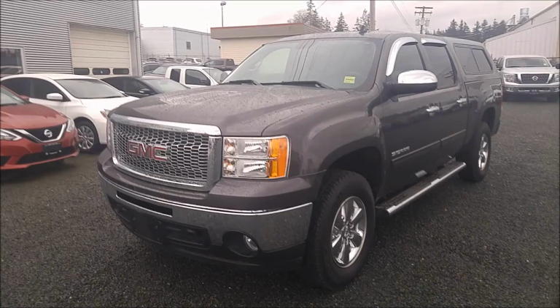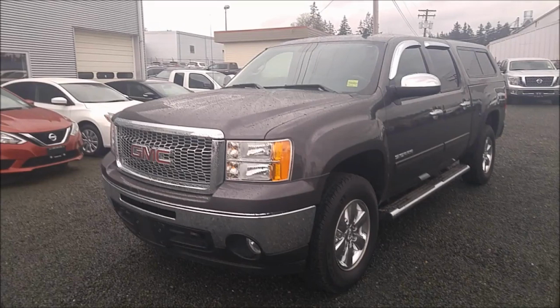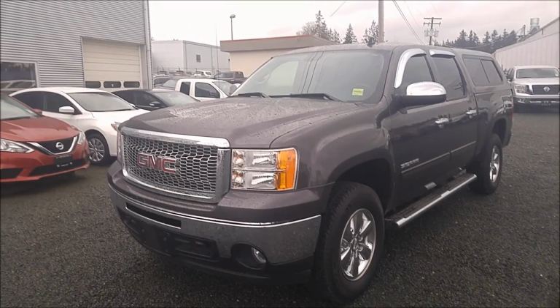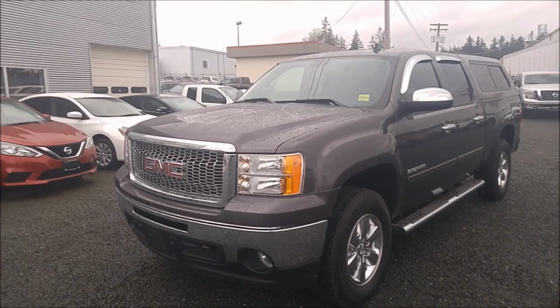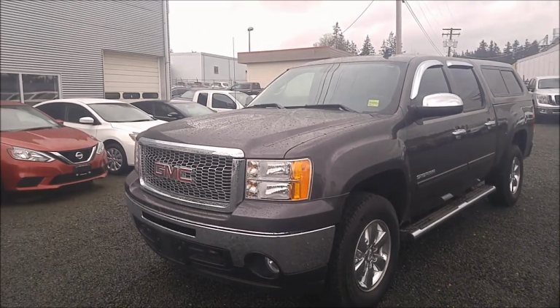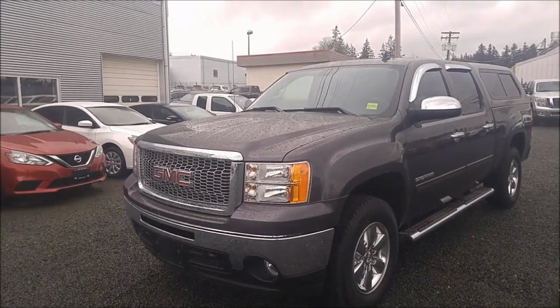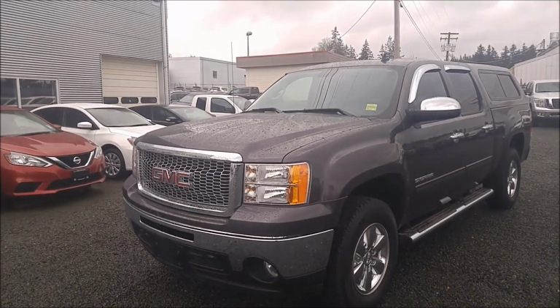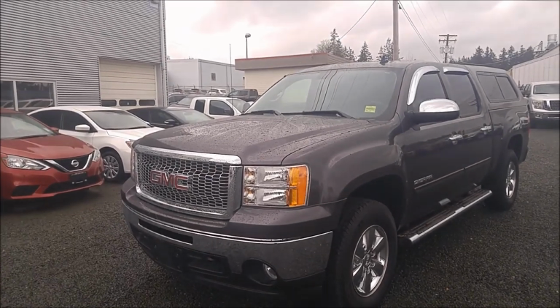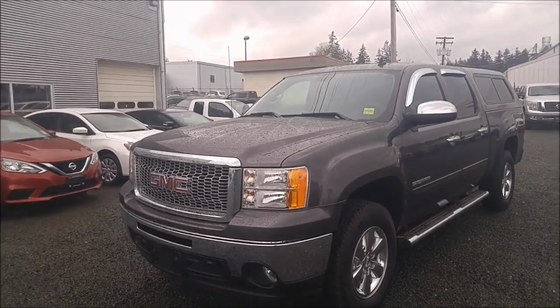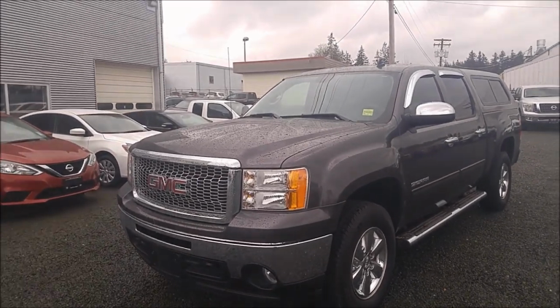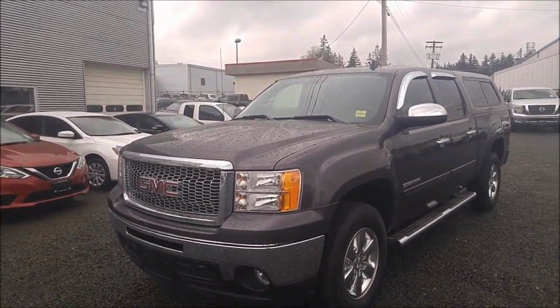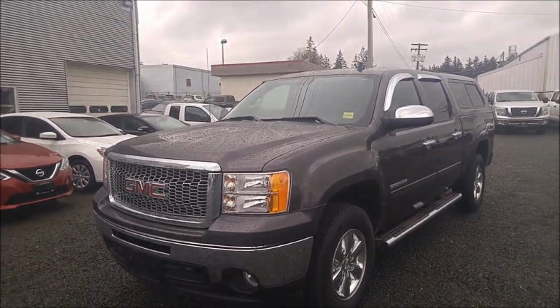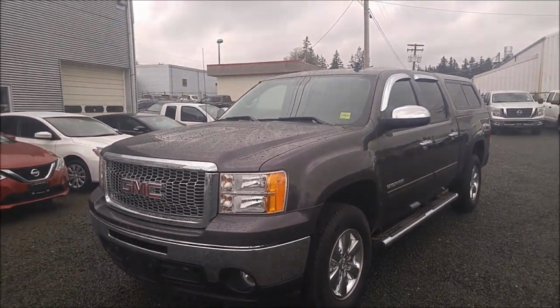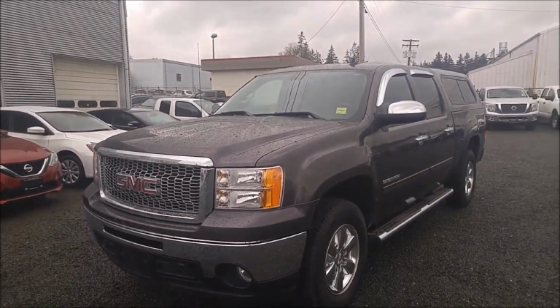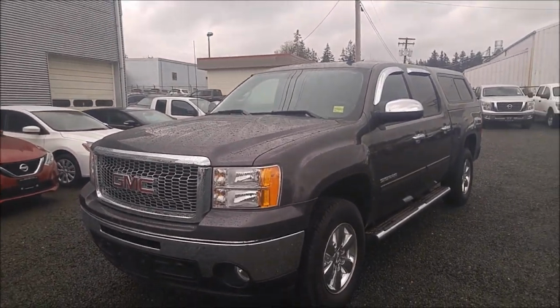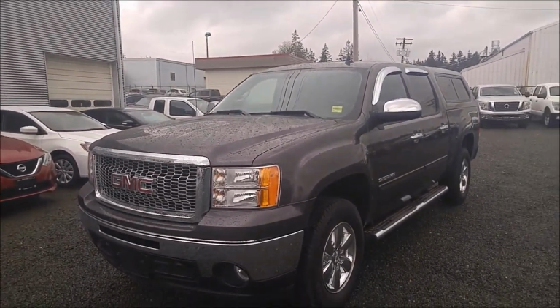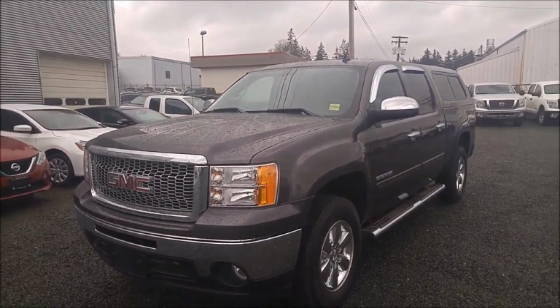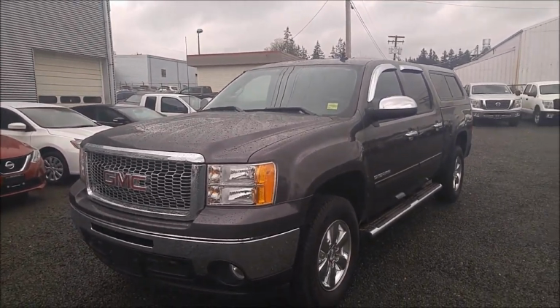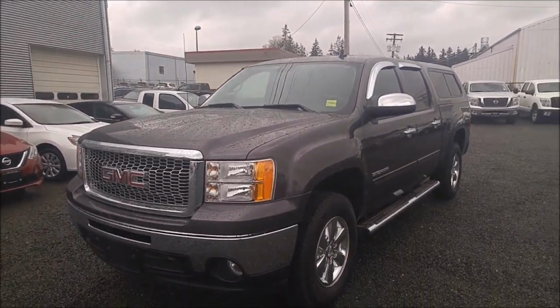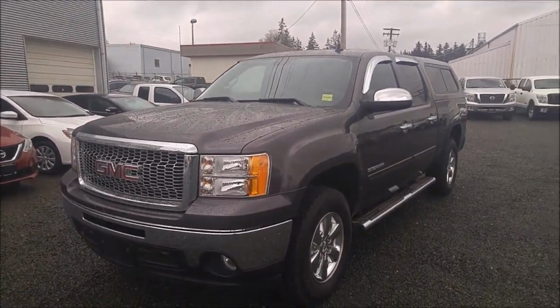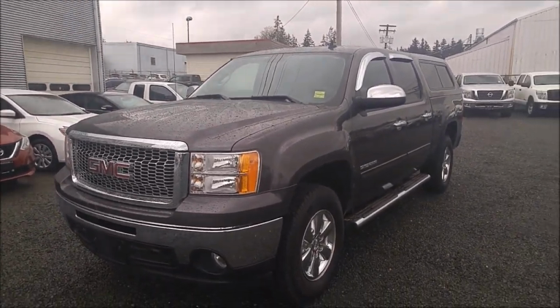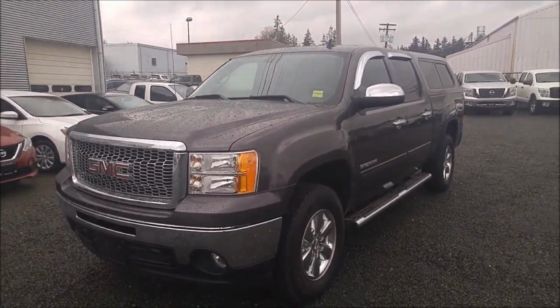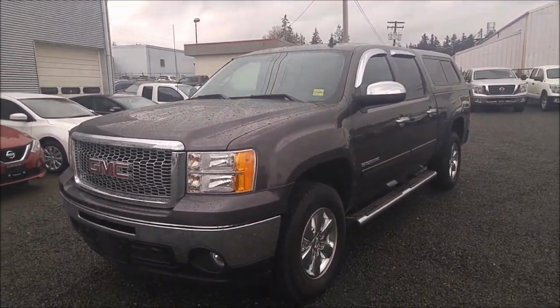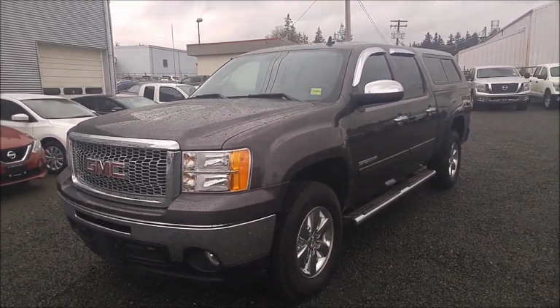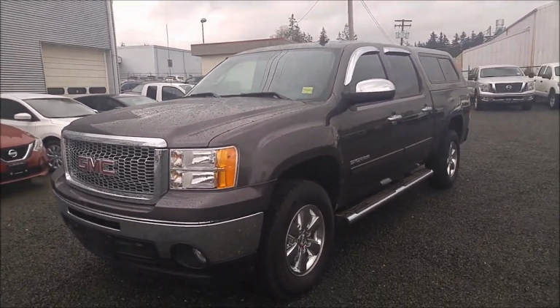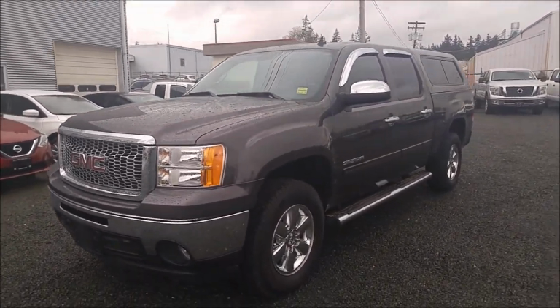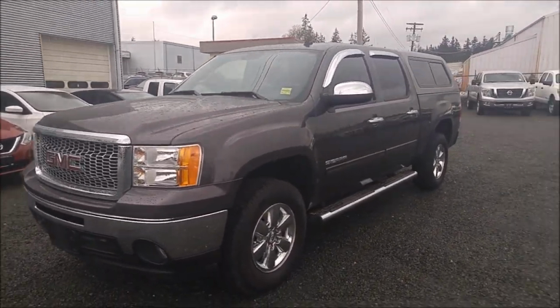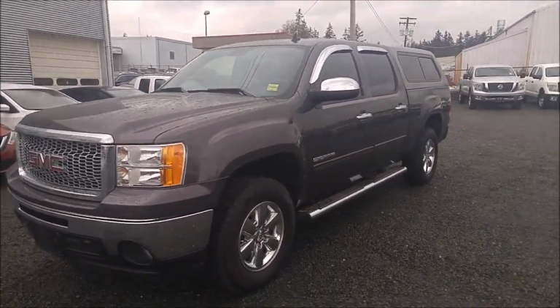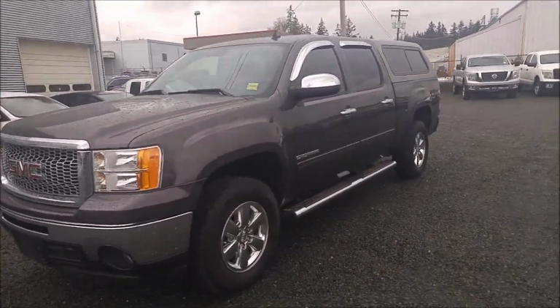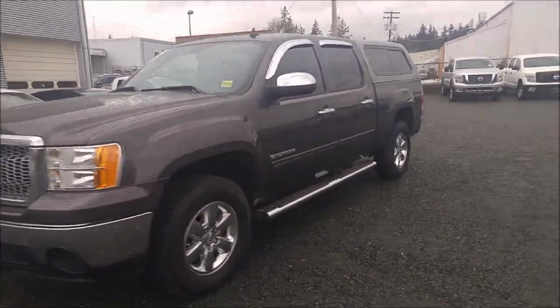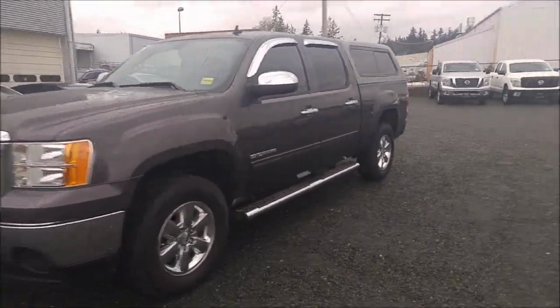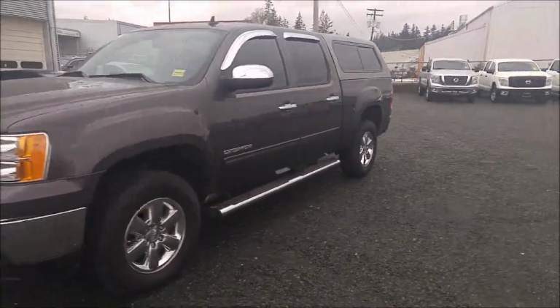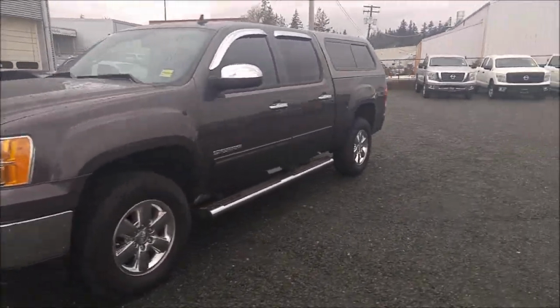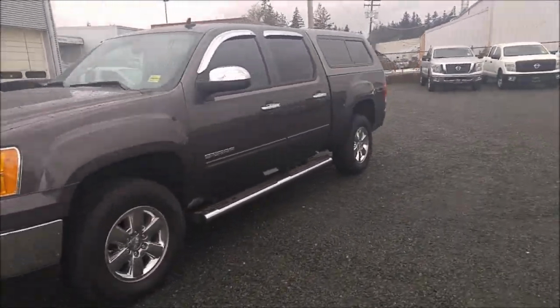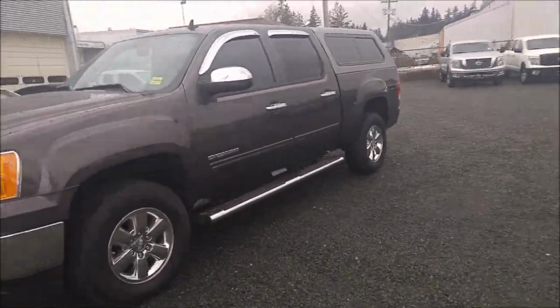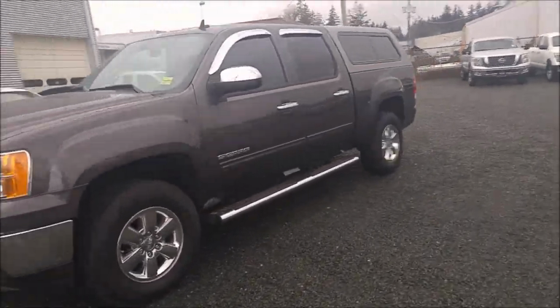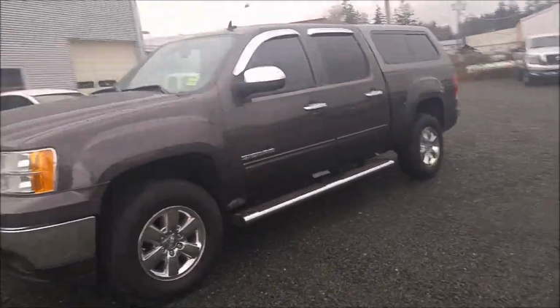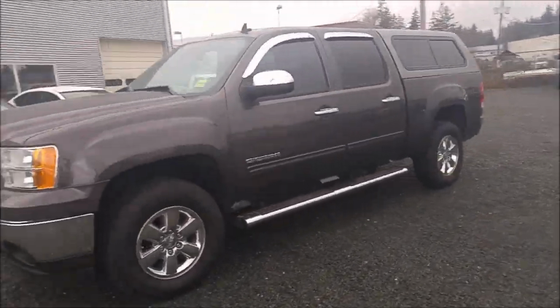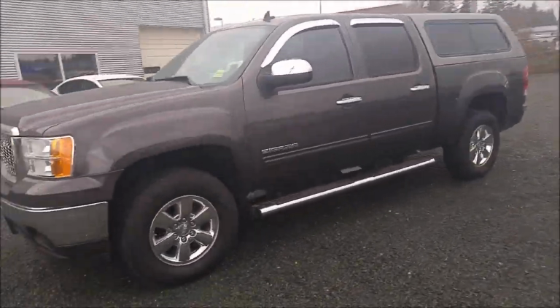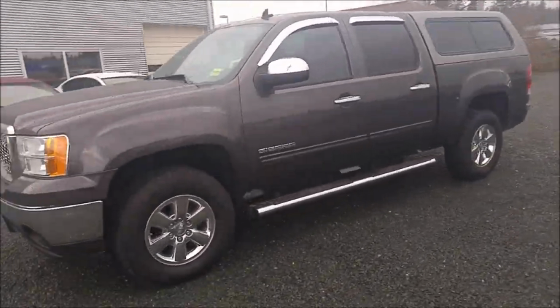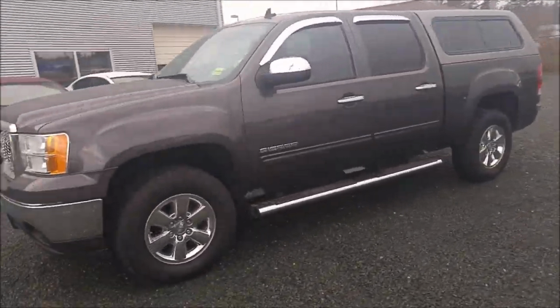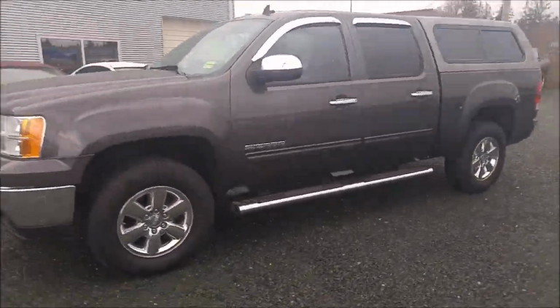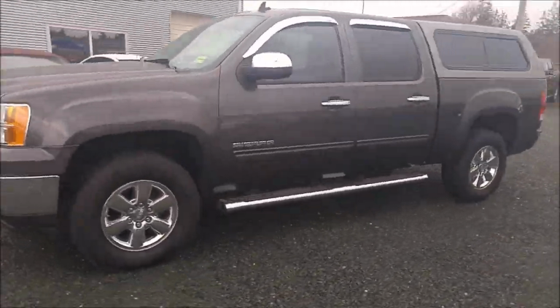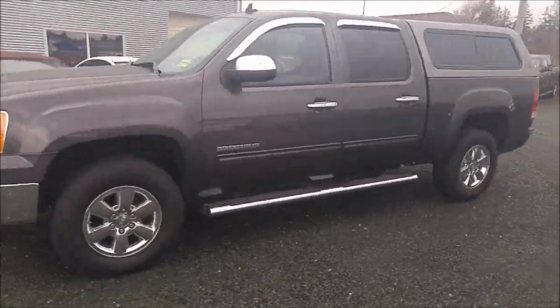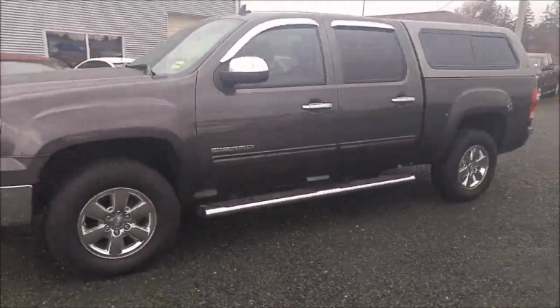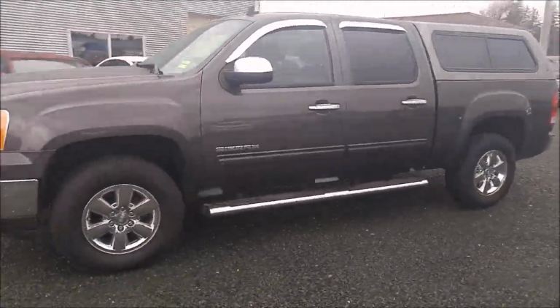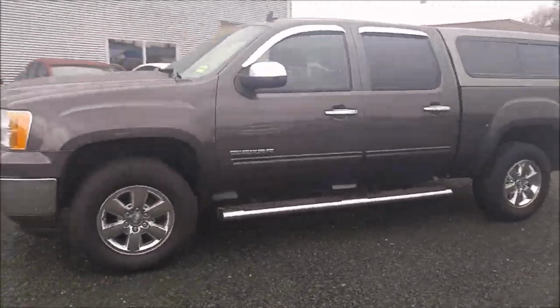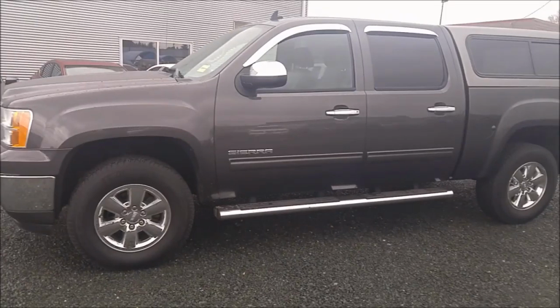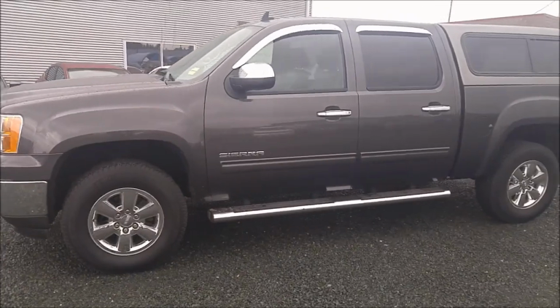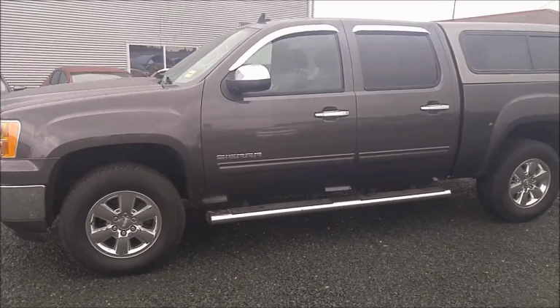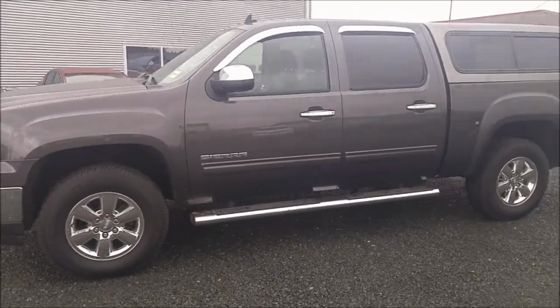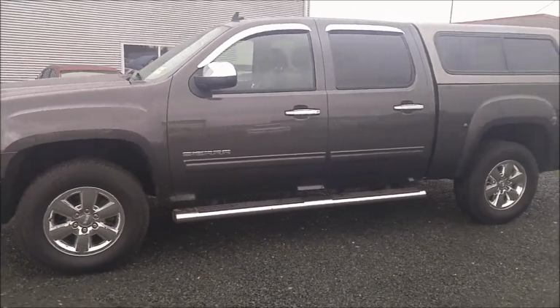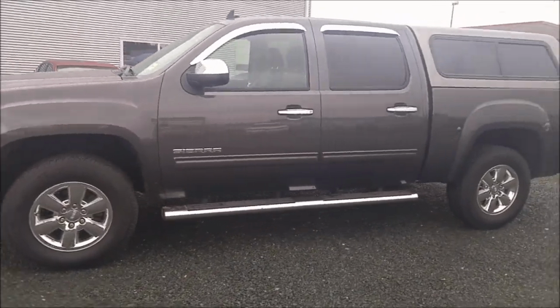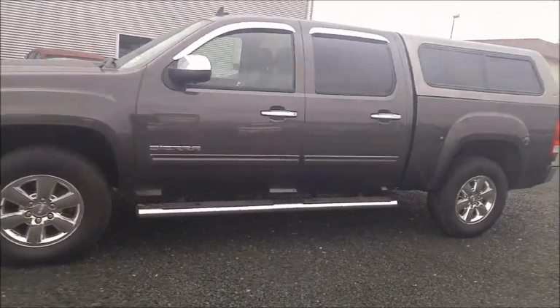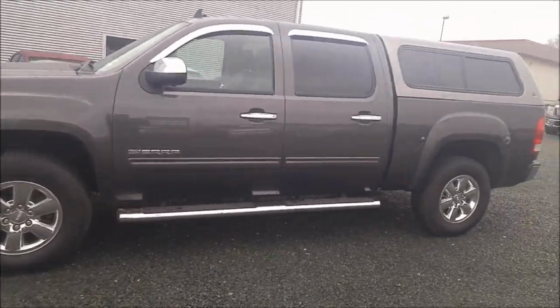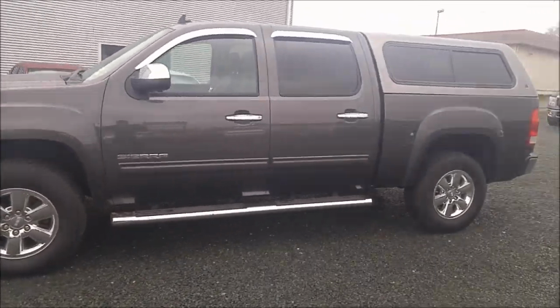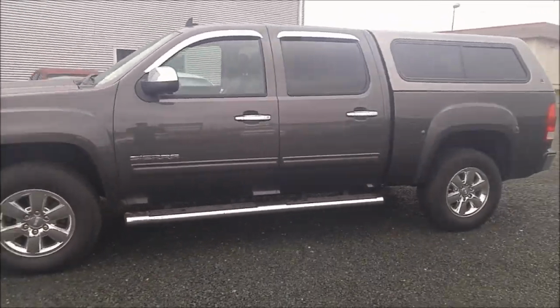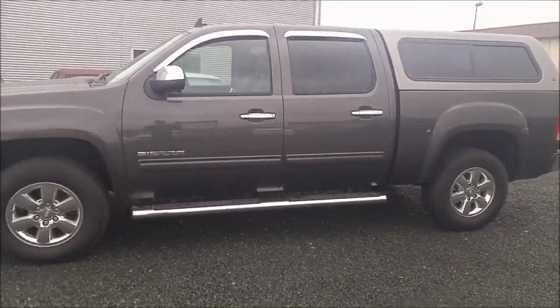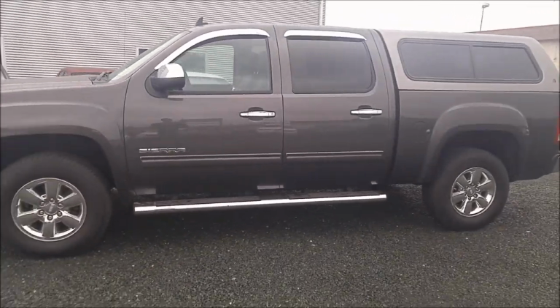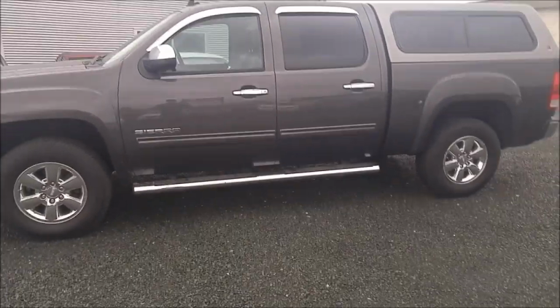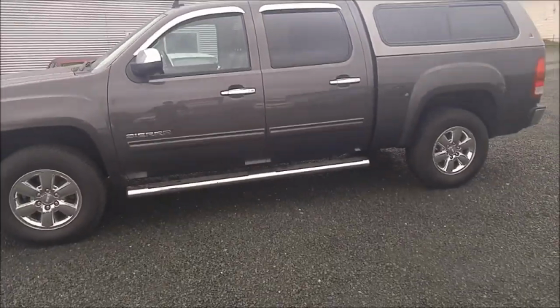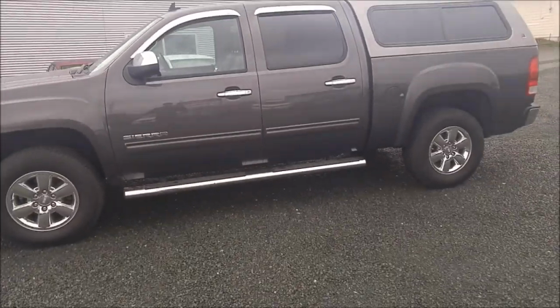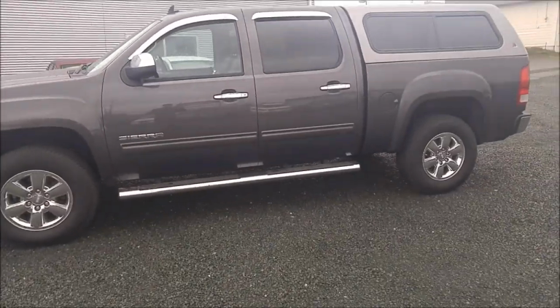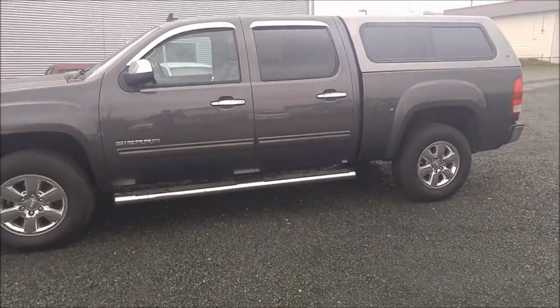Hey Bernie, this is Jastin from North Island Nissan. I wanted to make you a good walk around video on this awesome 2011 GMC Sierra.